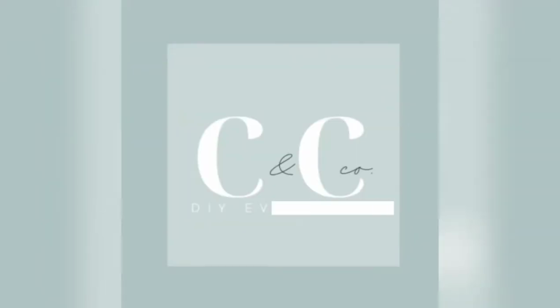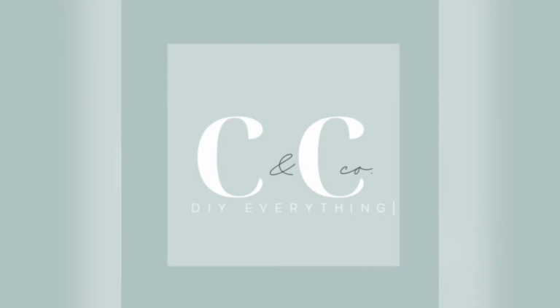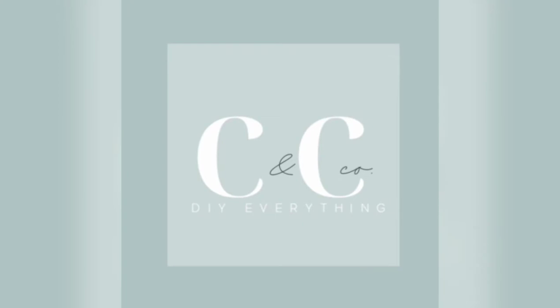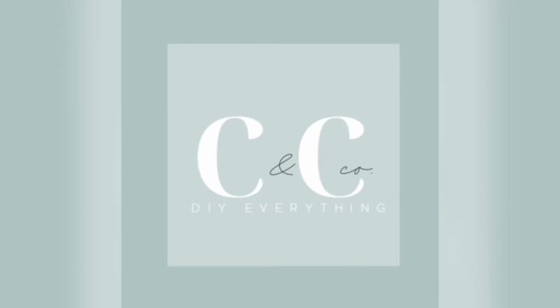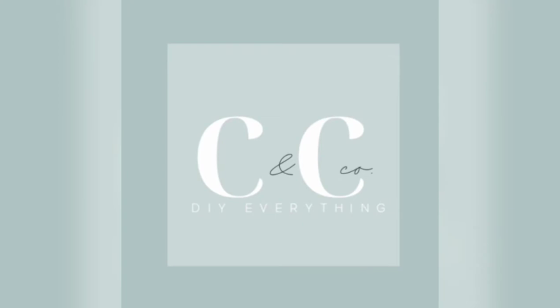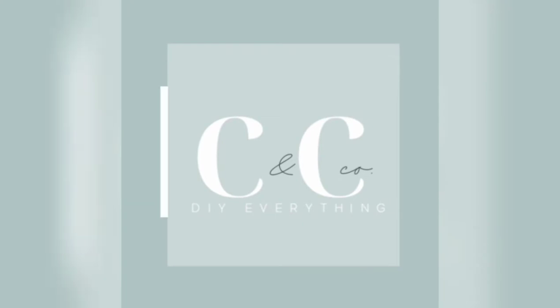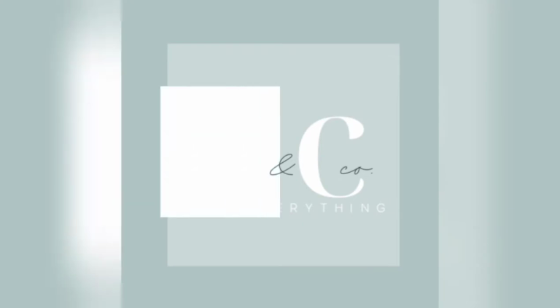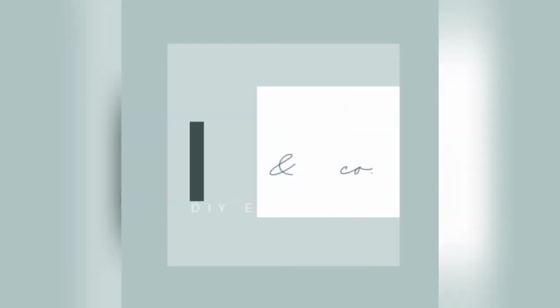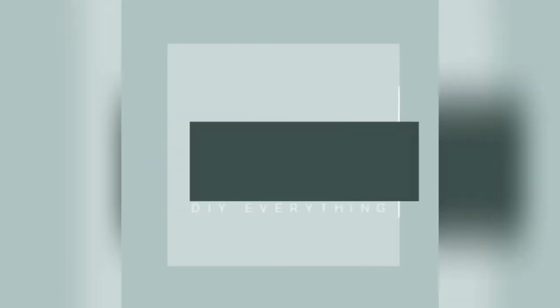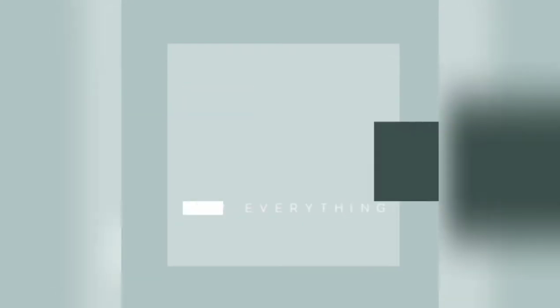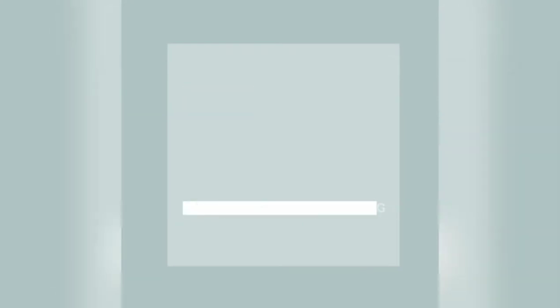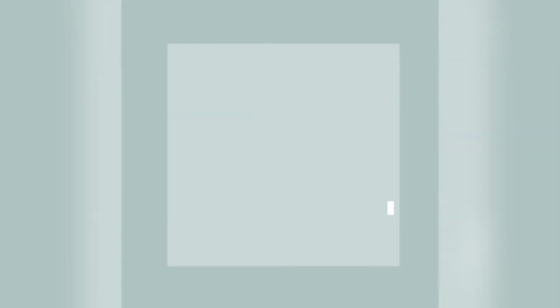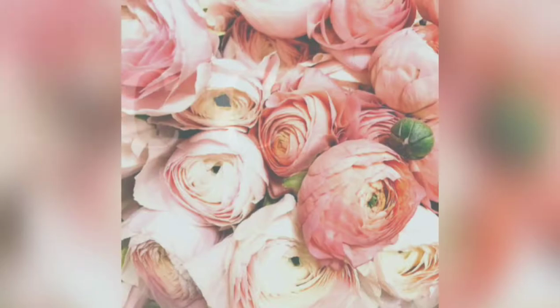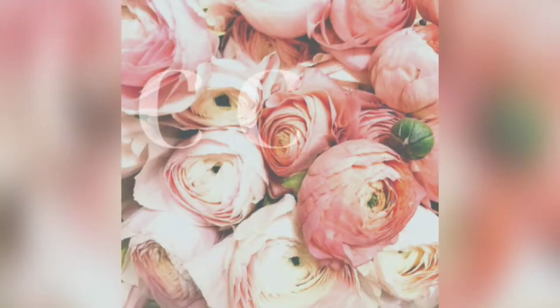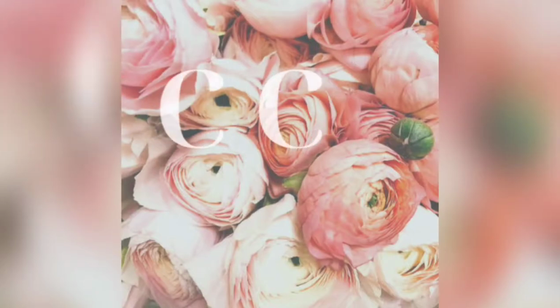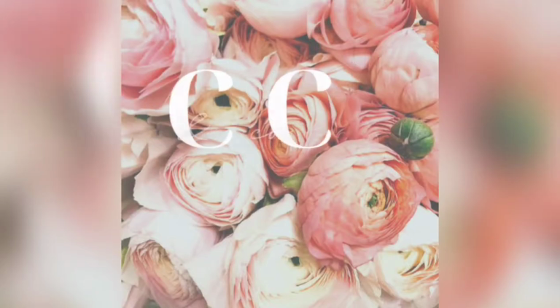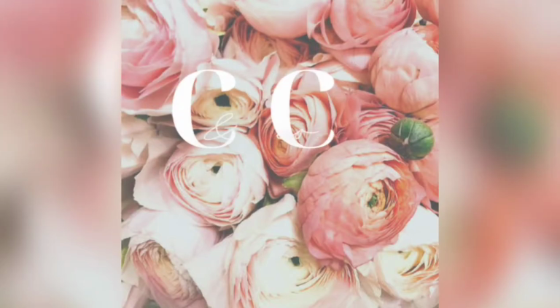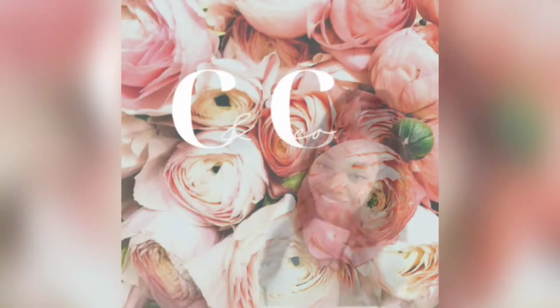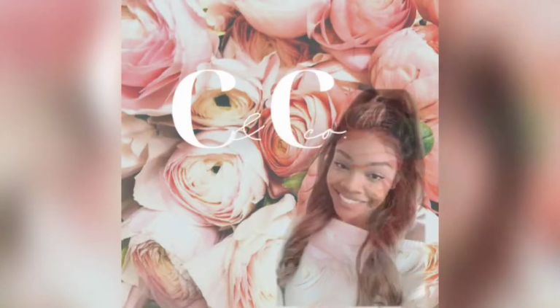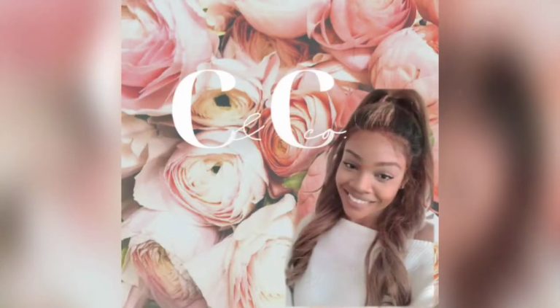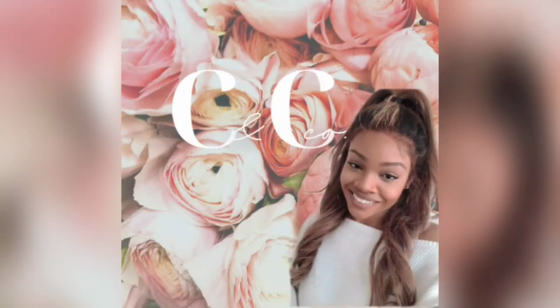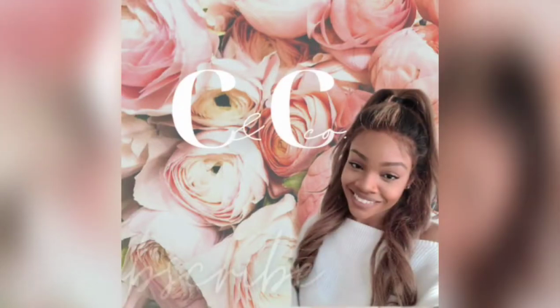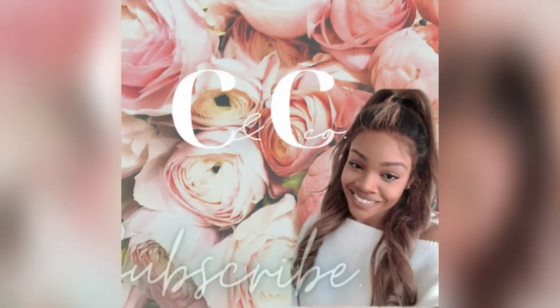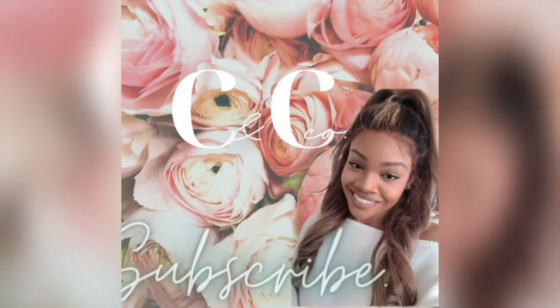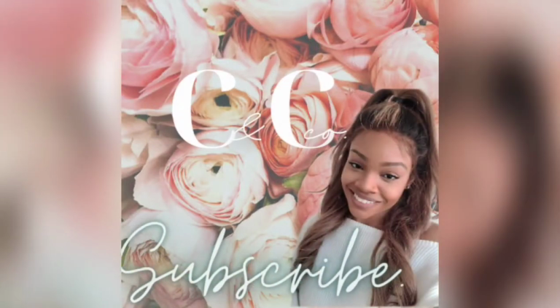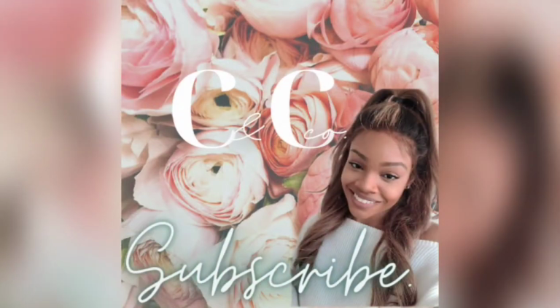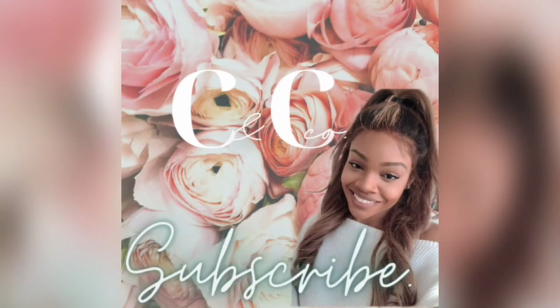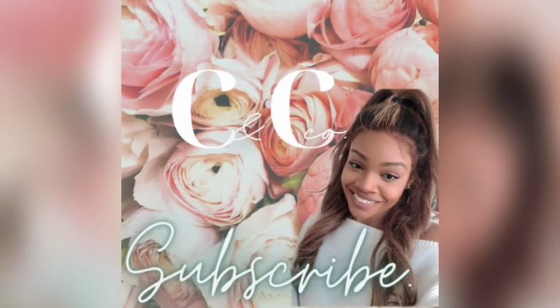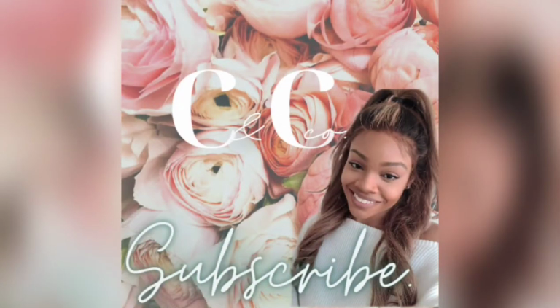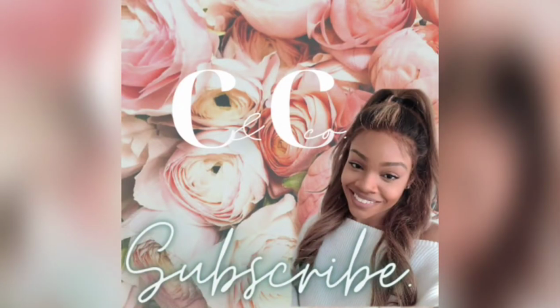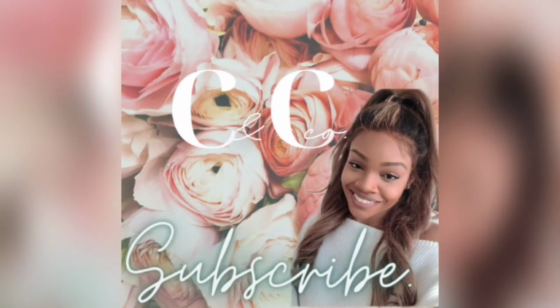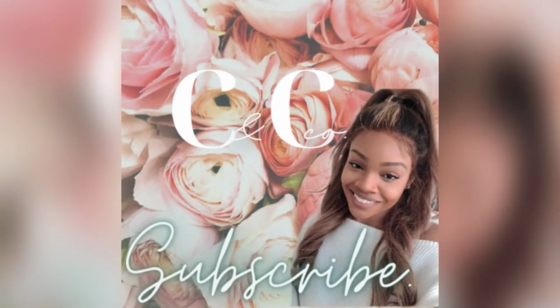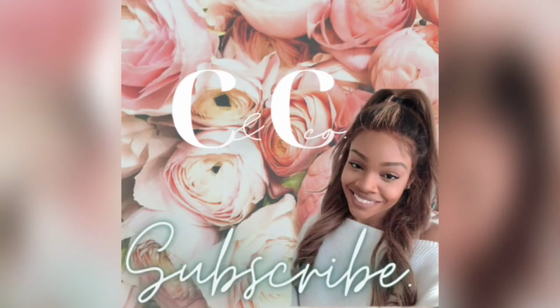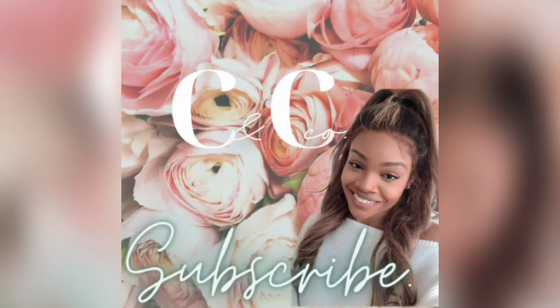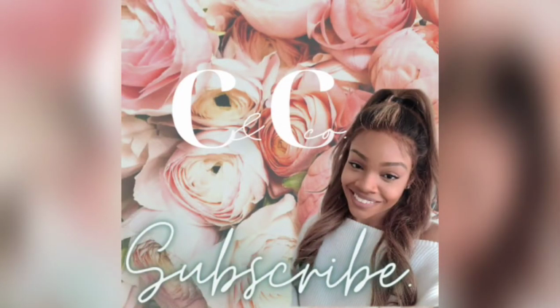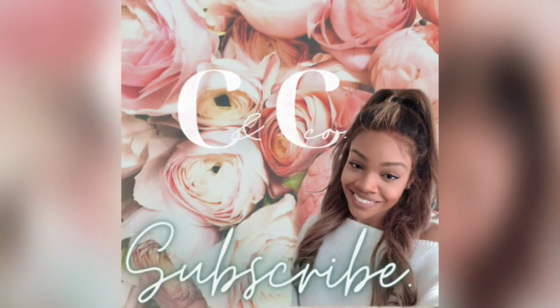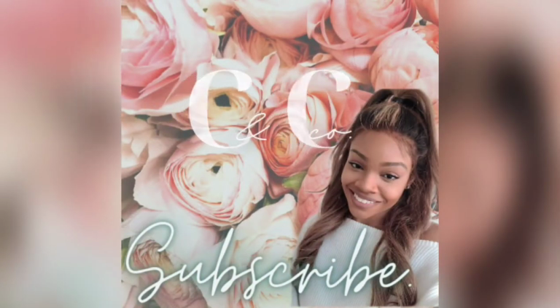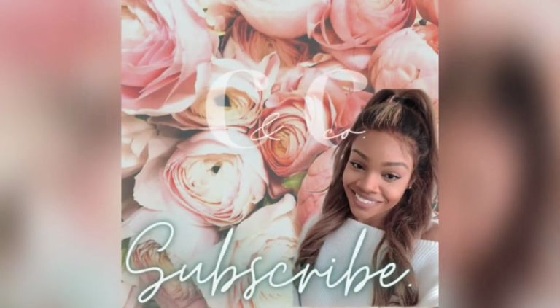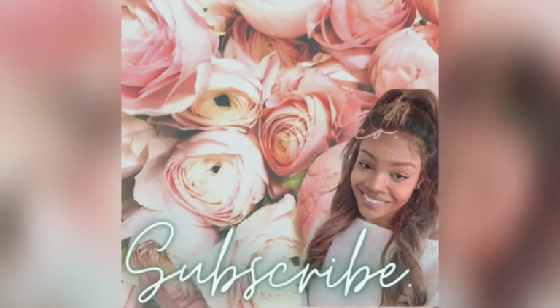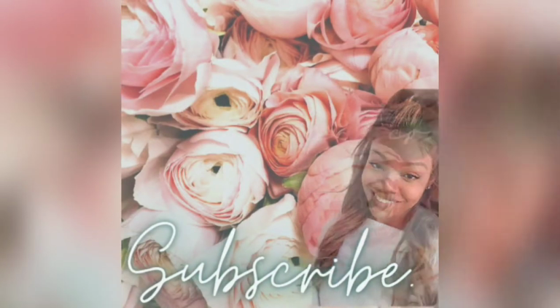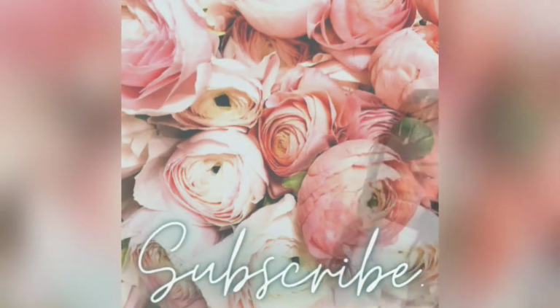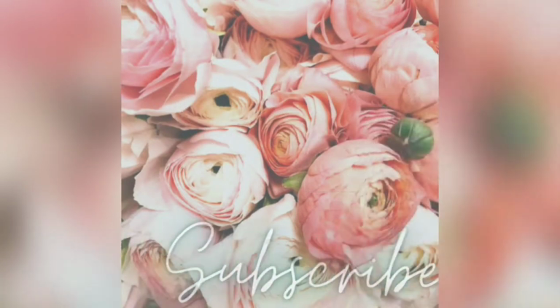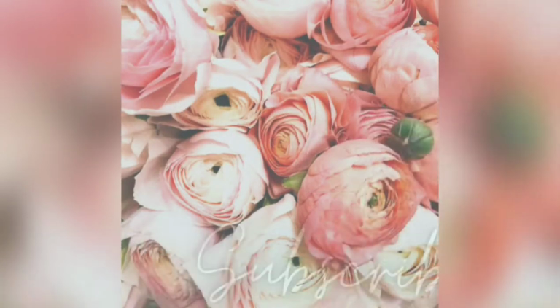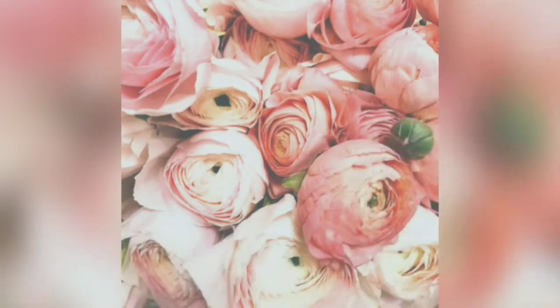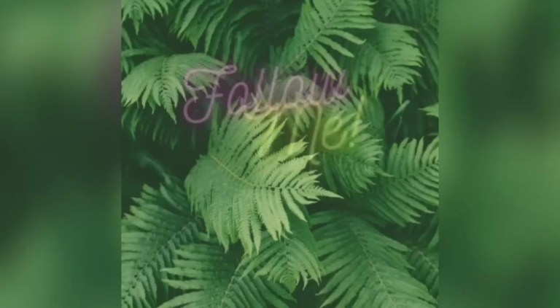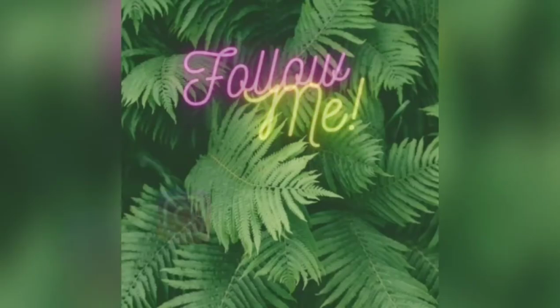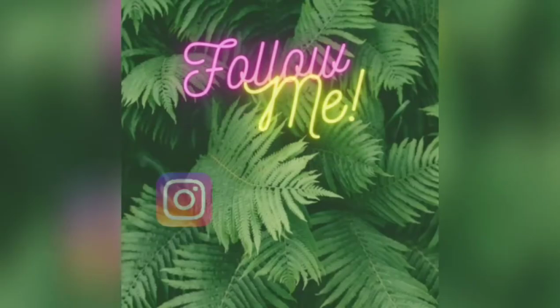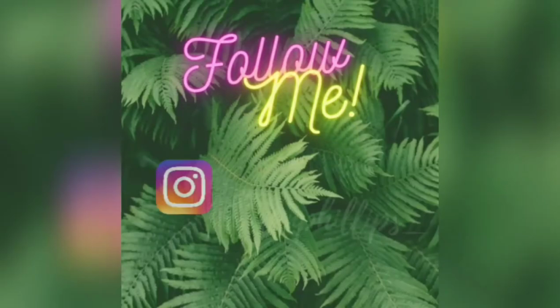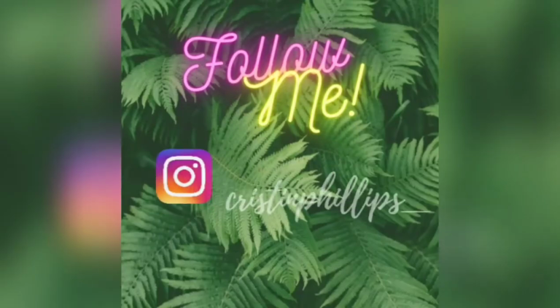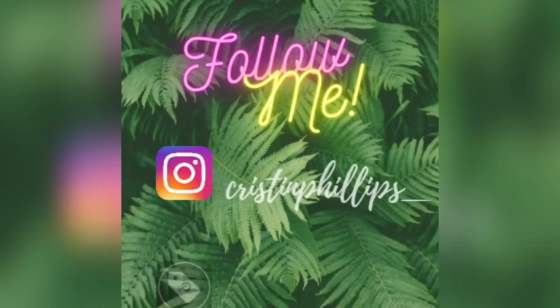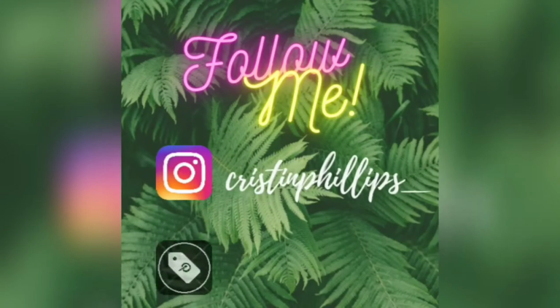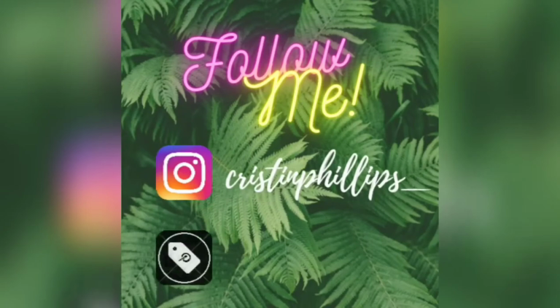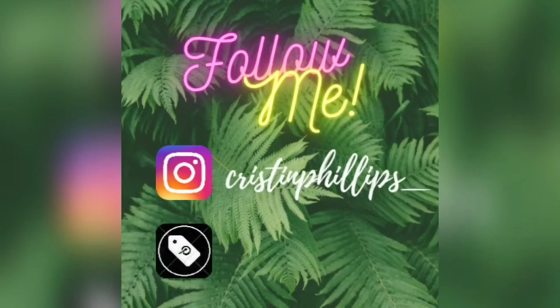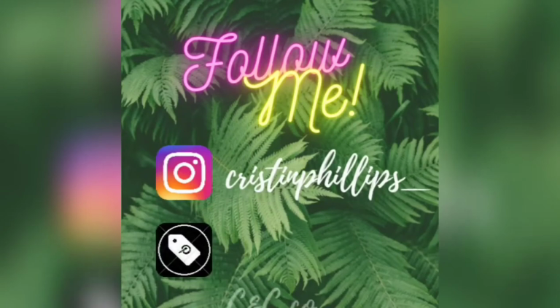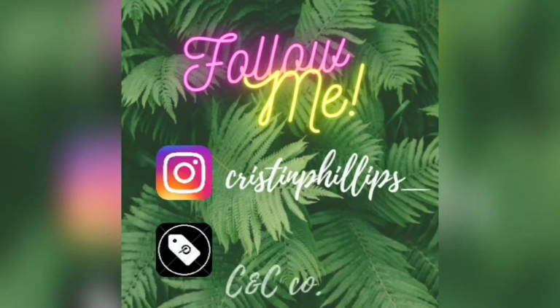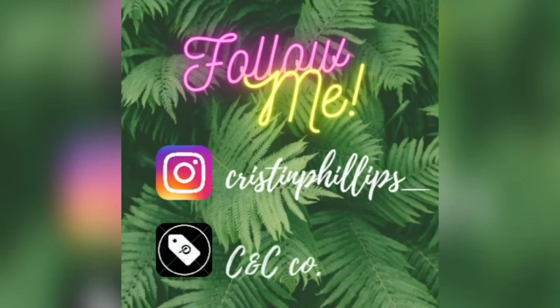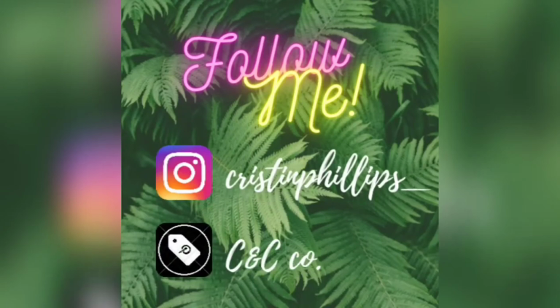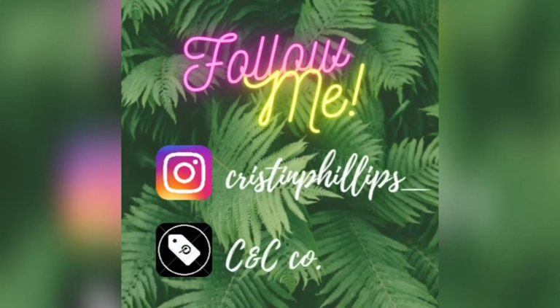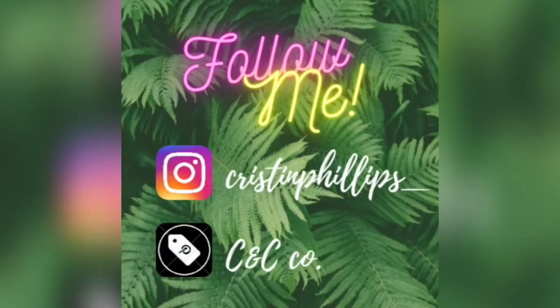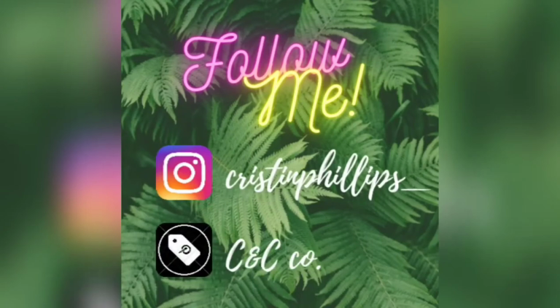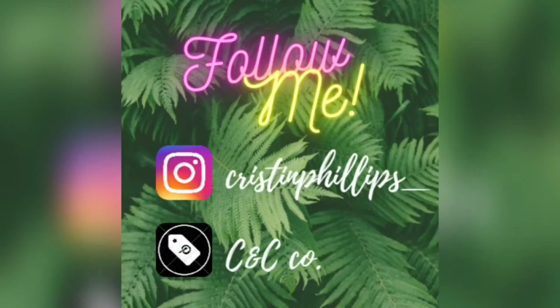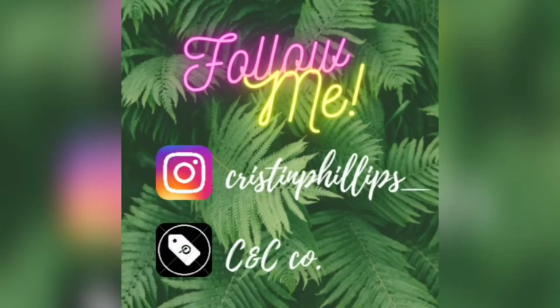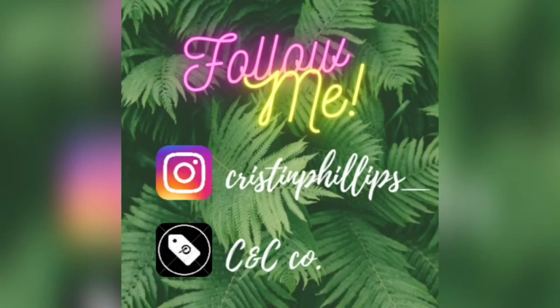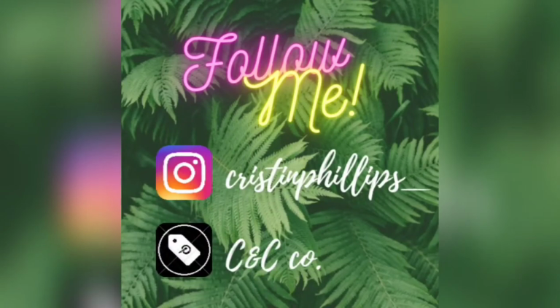Before we get started, don't forget to like, comment, and subscribe, and don't forget to hit the bell so you don't miss any notifications from me.